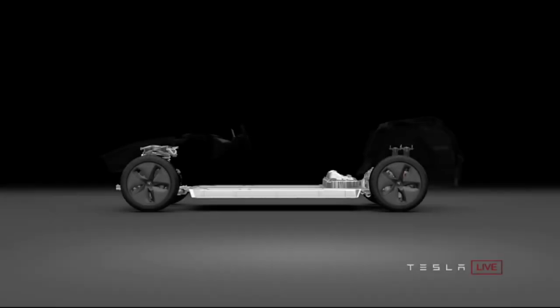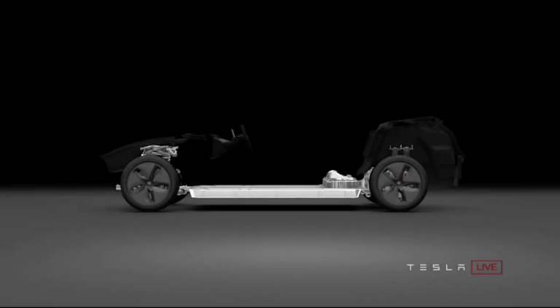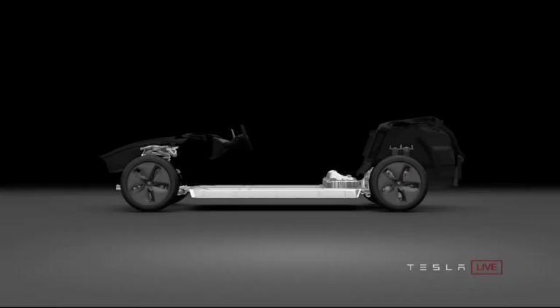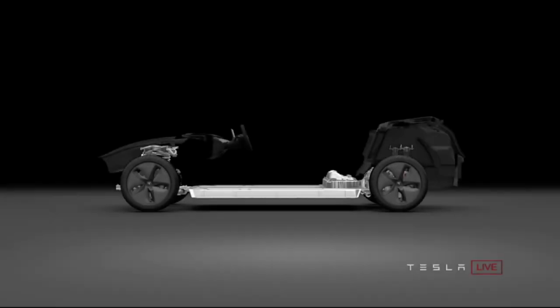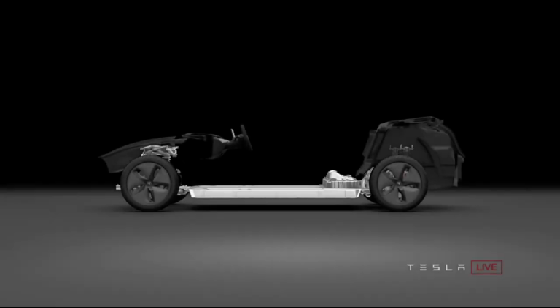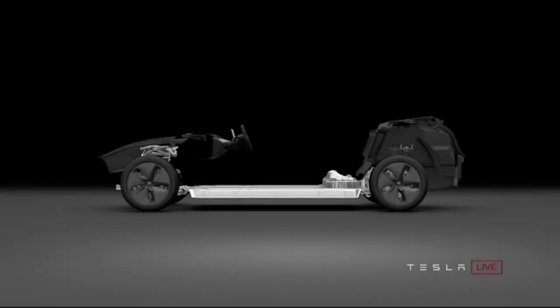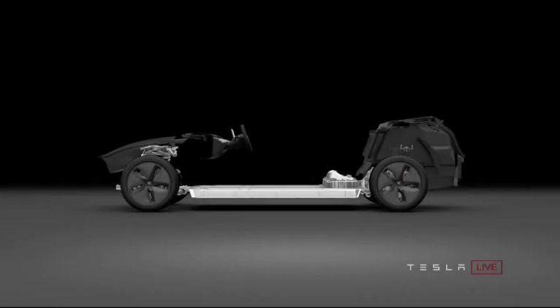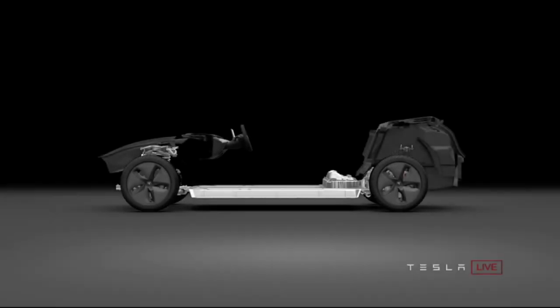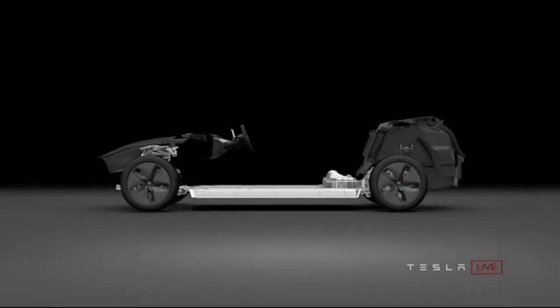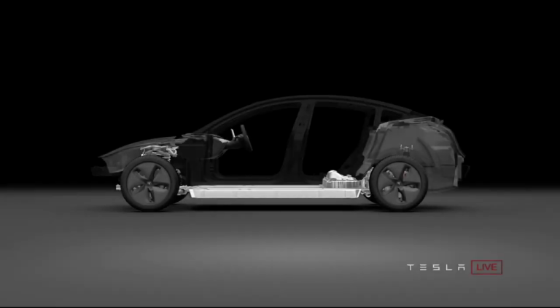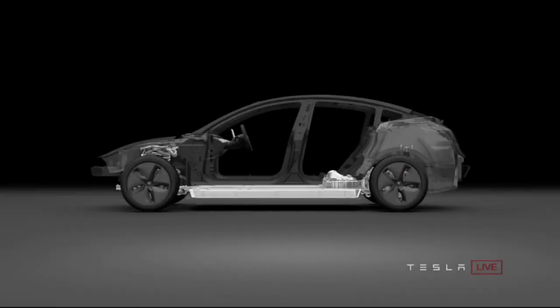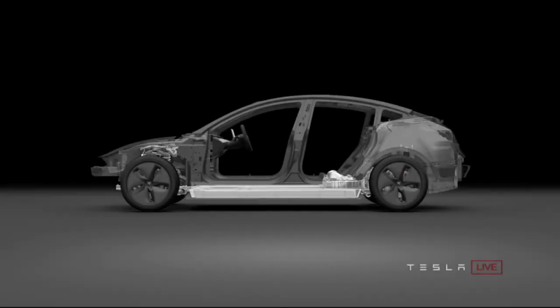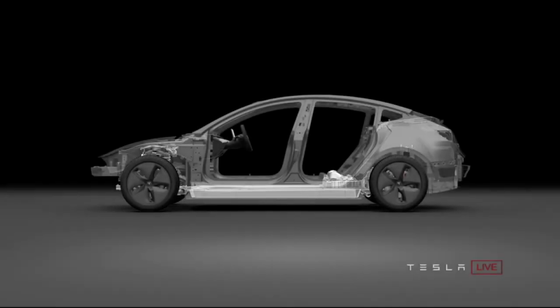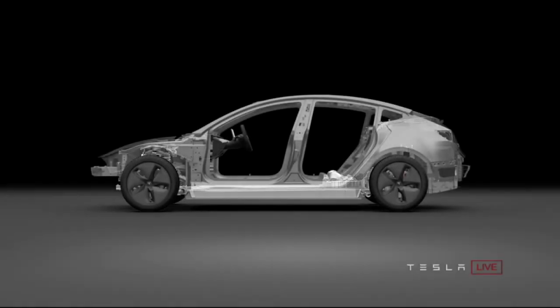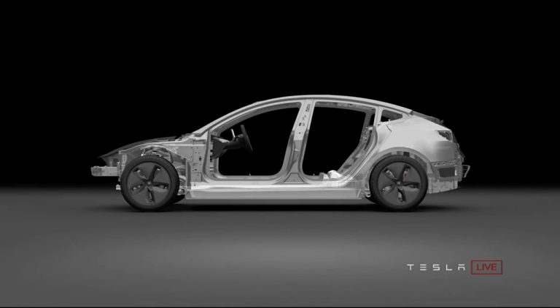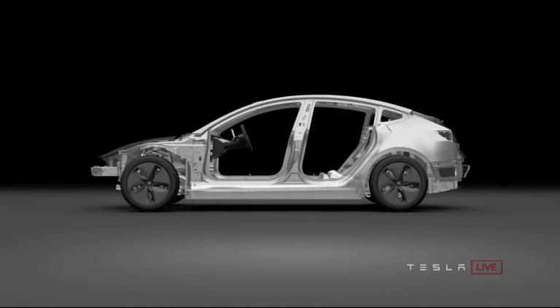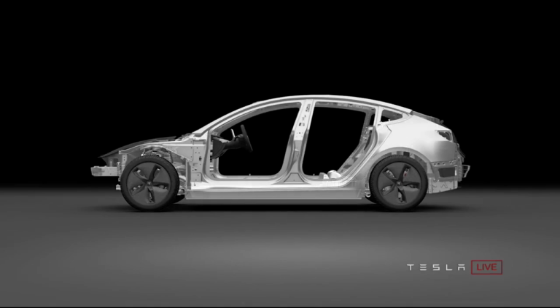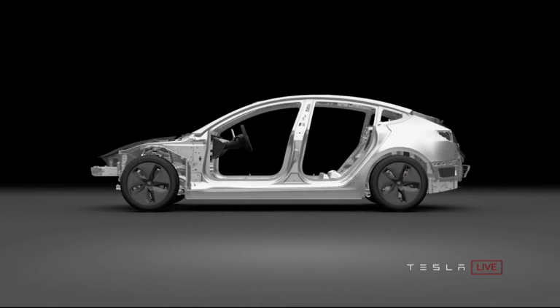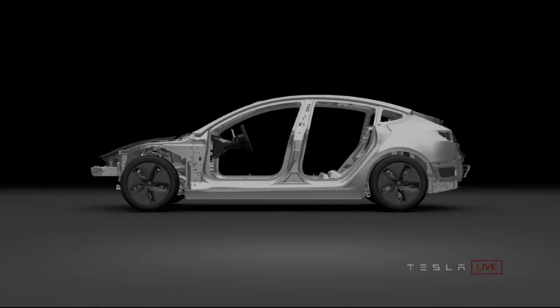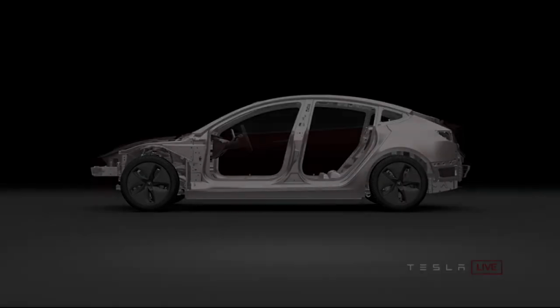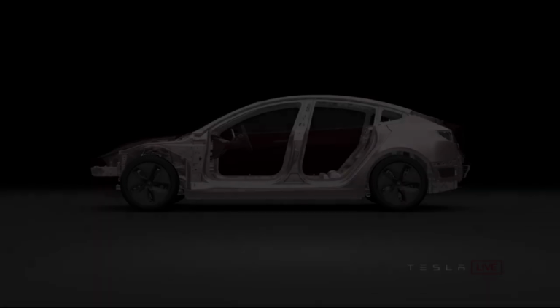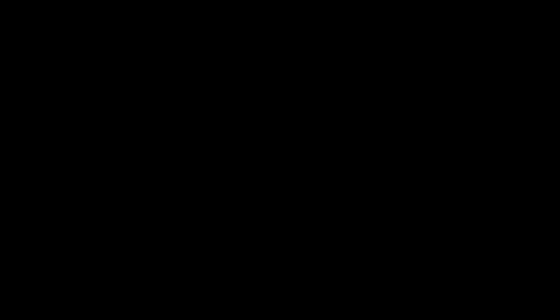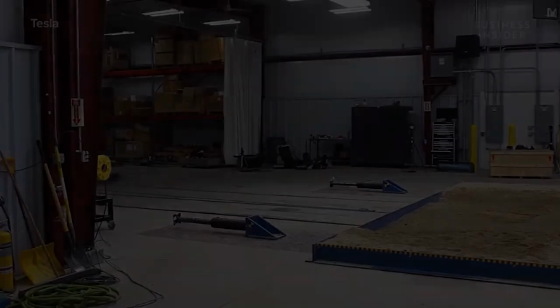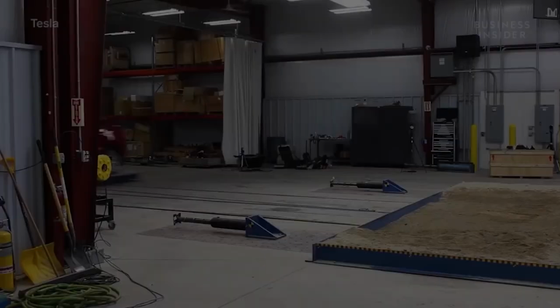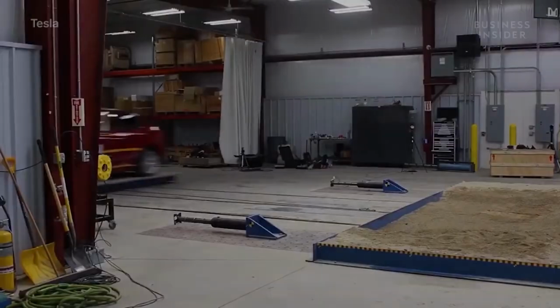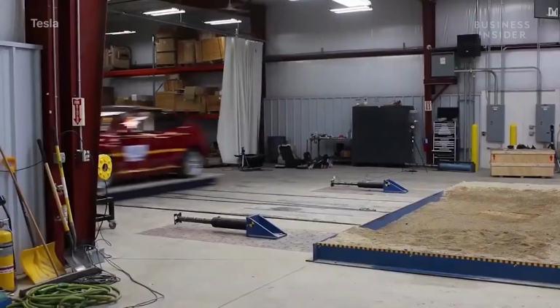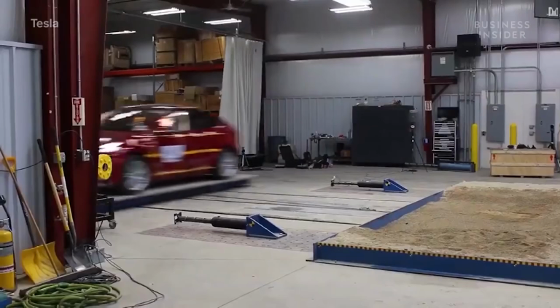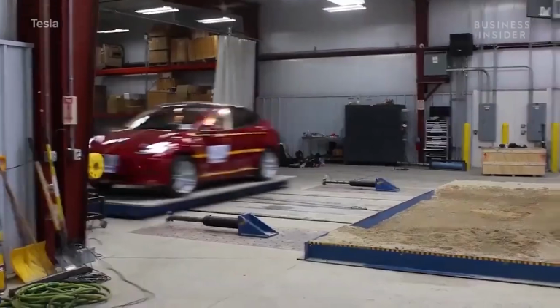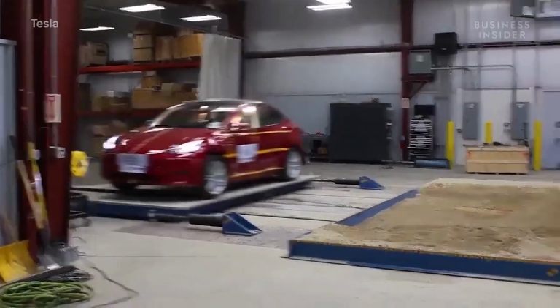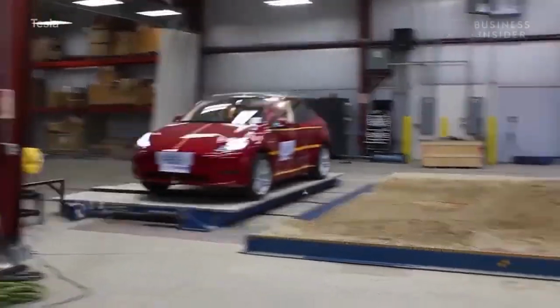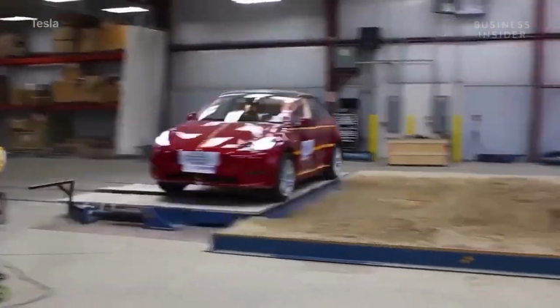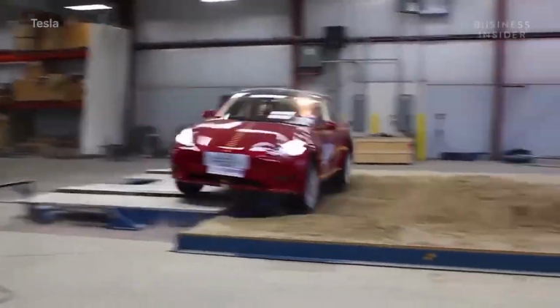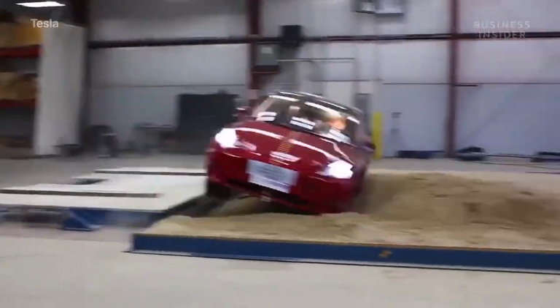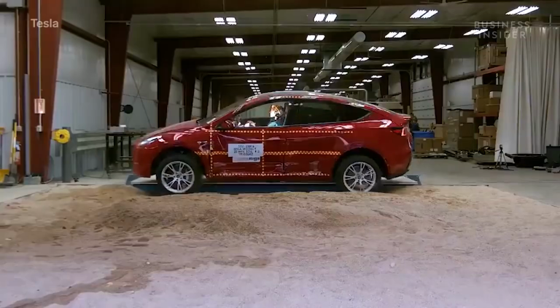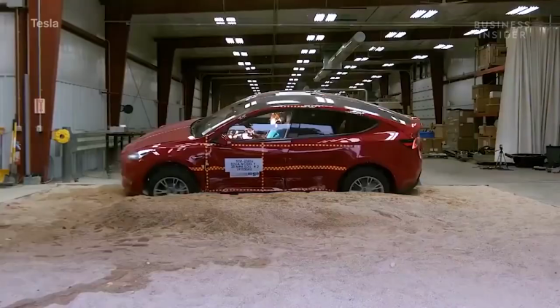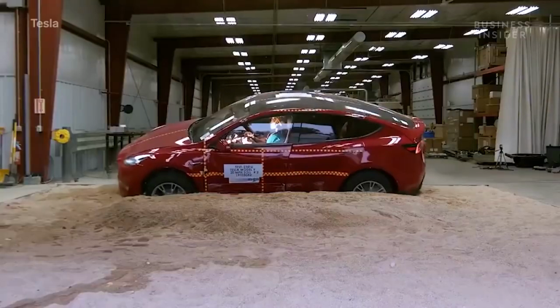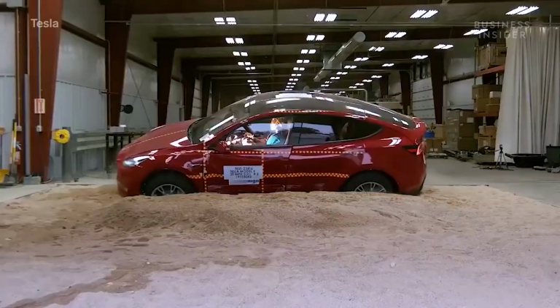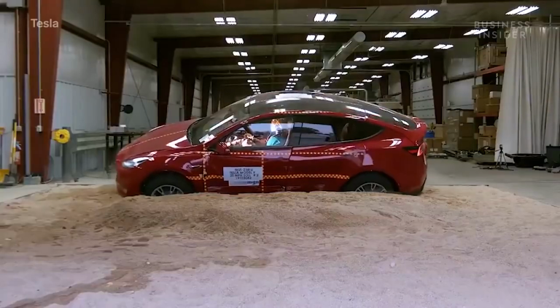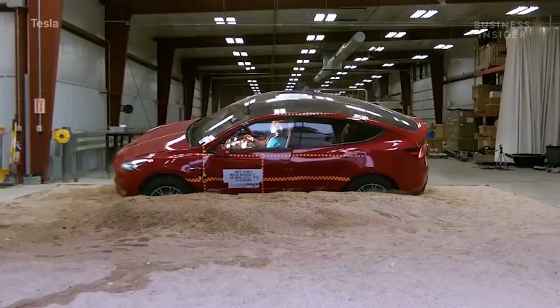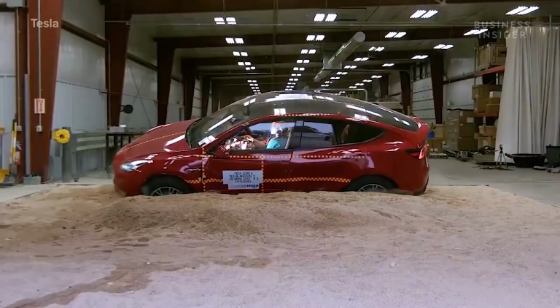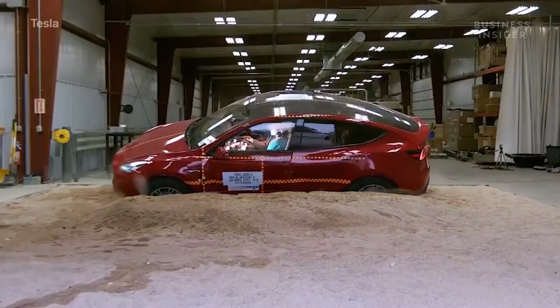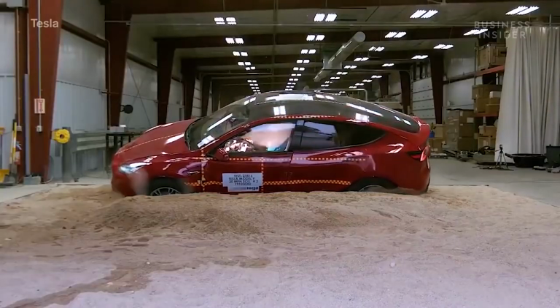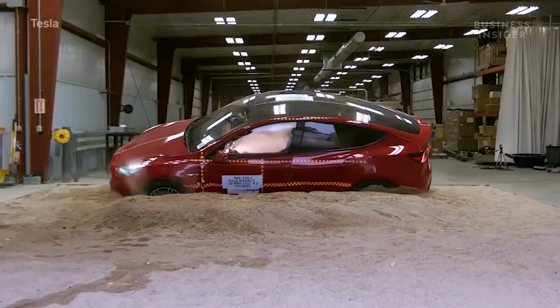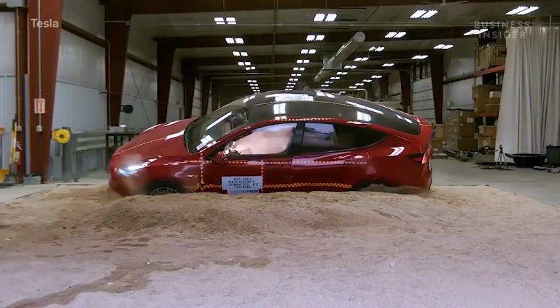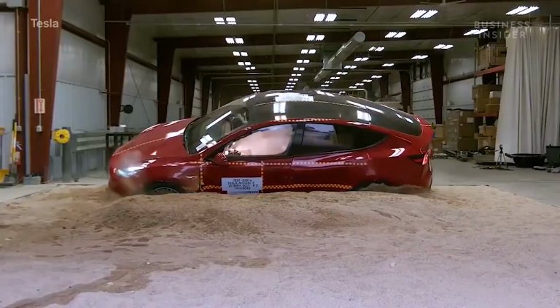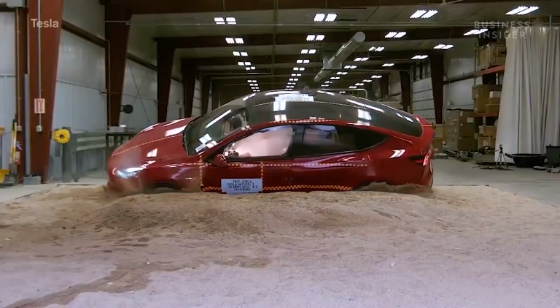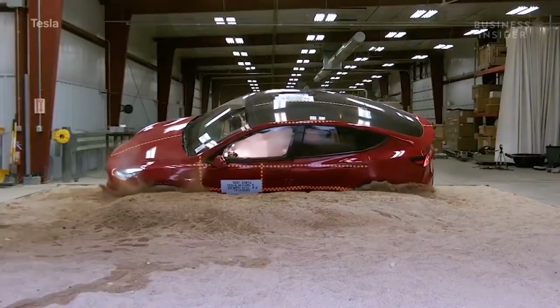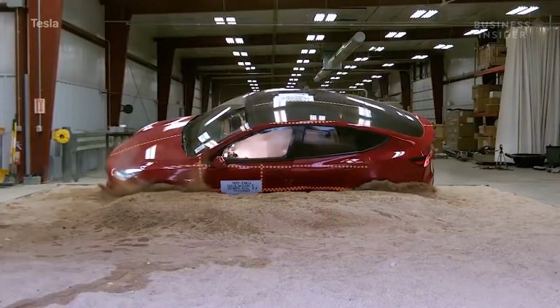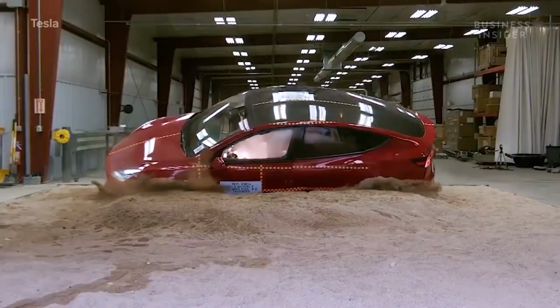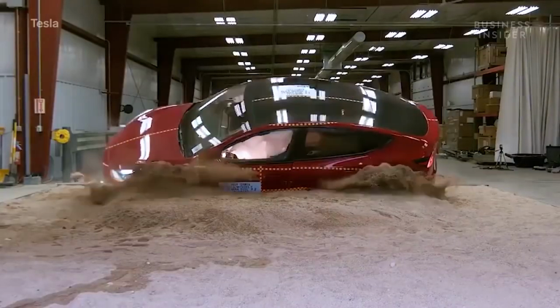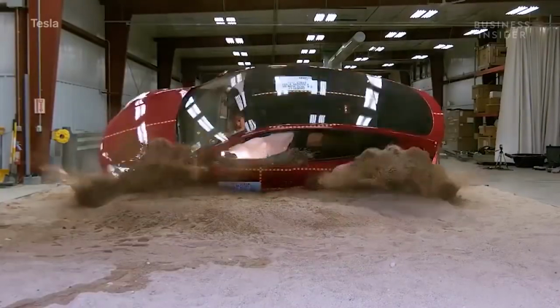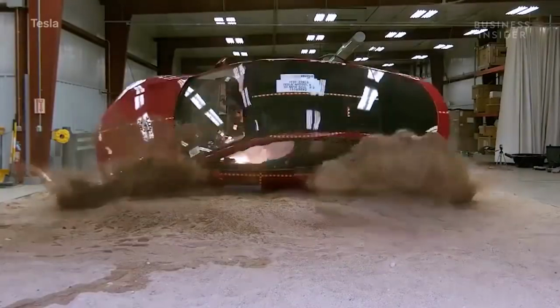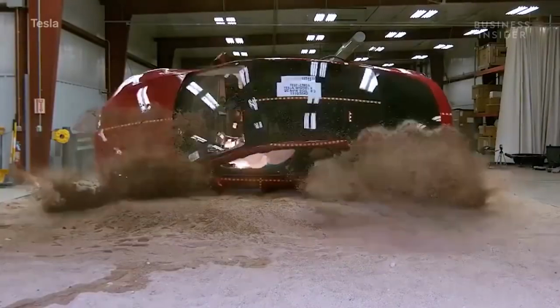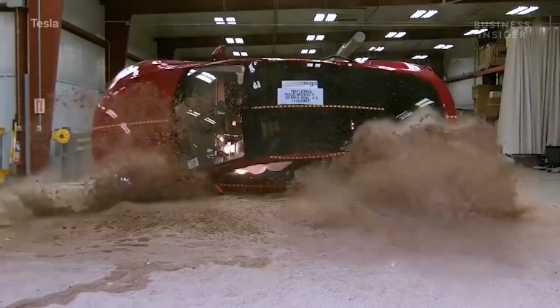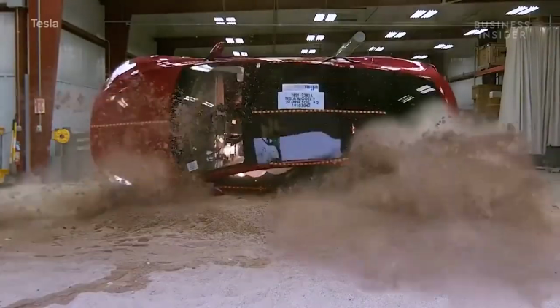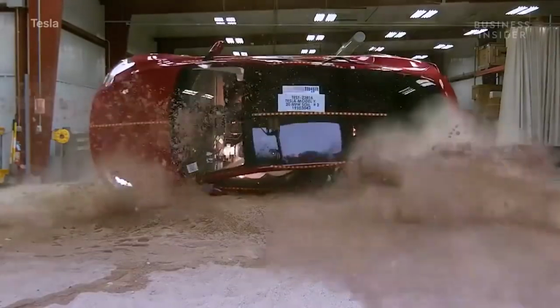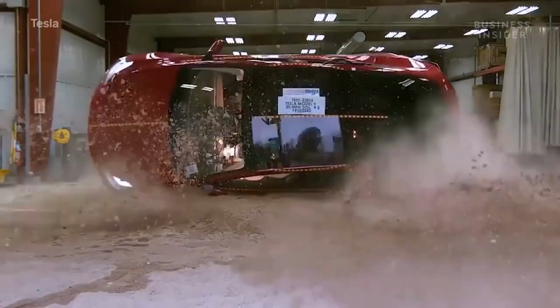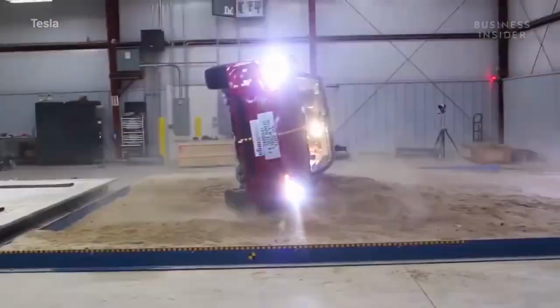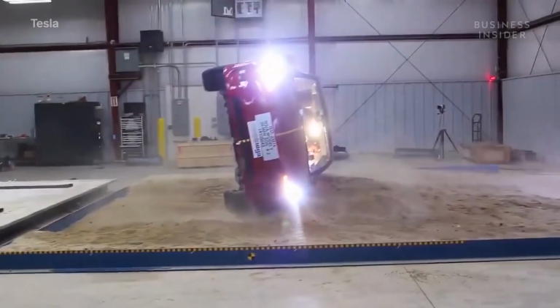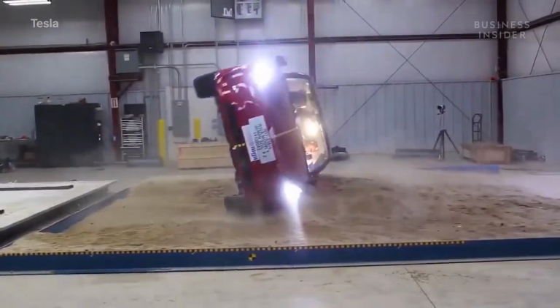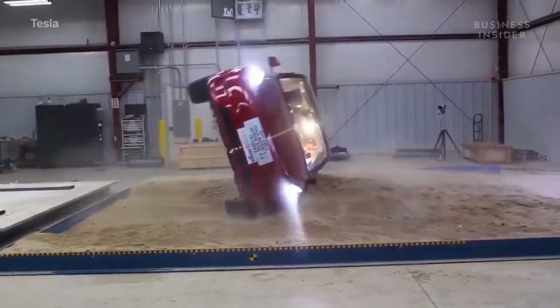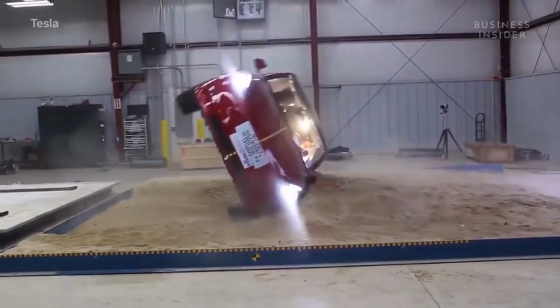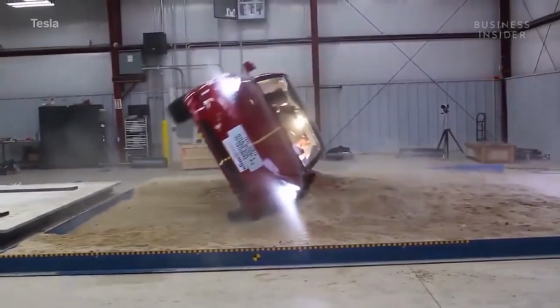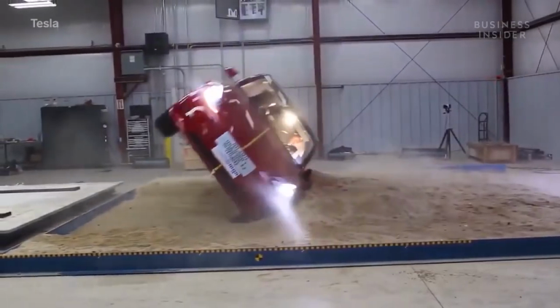Because it has a low center of mass with the battery pack and the floor pan, the probability of a rollover injury is substantially reduced.